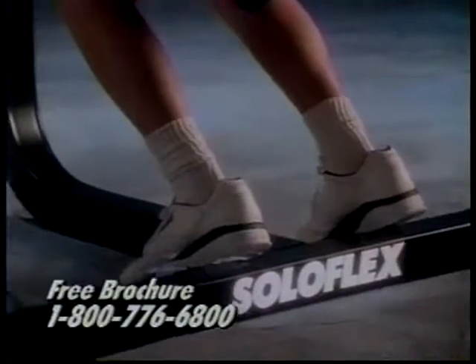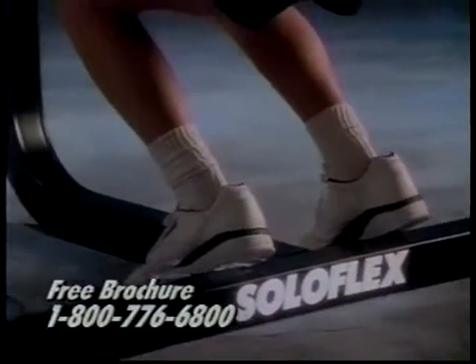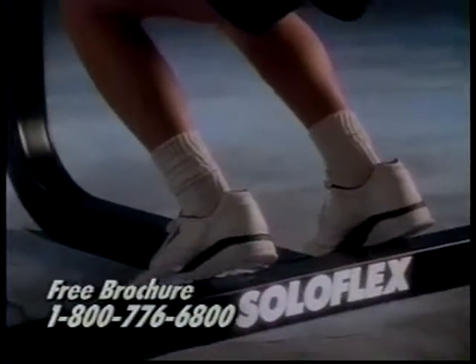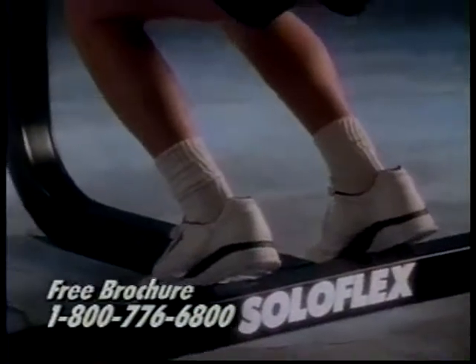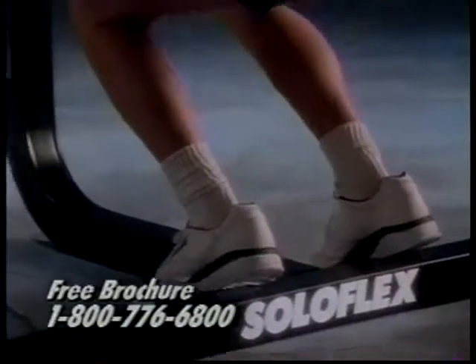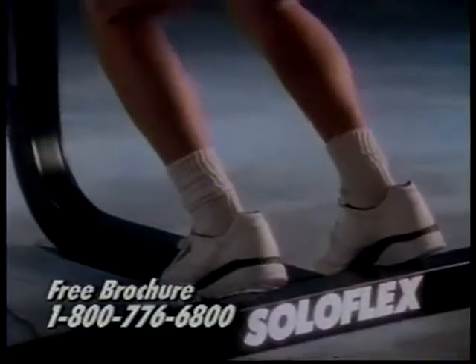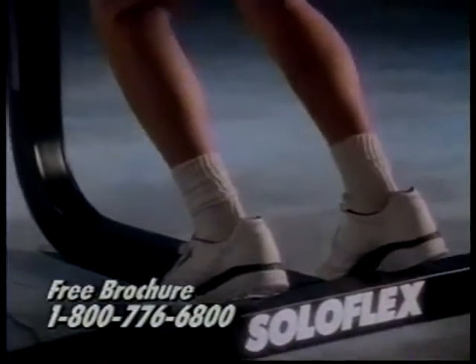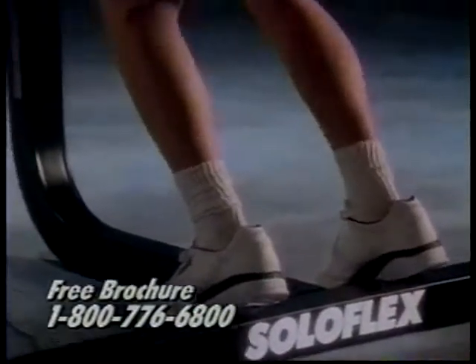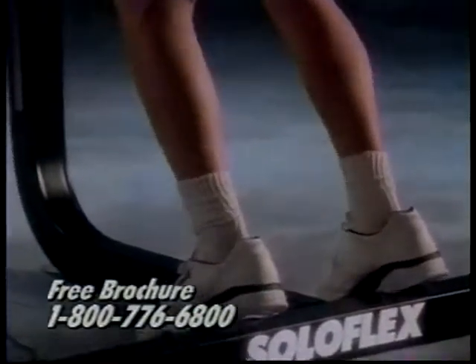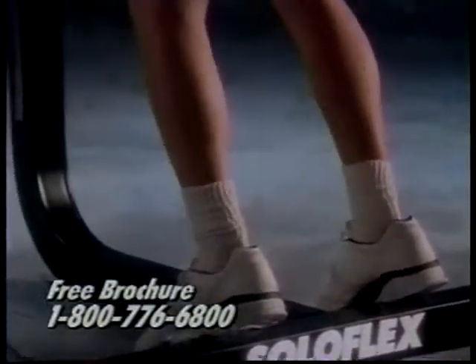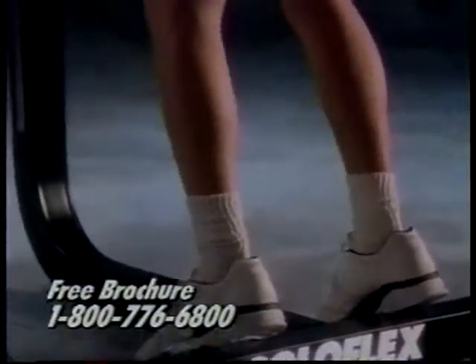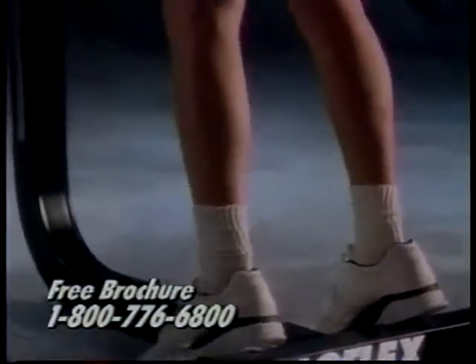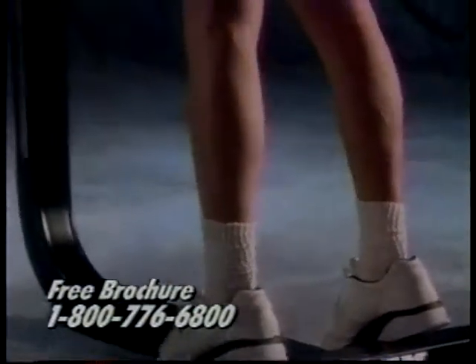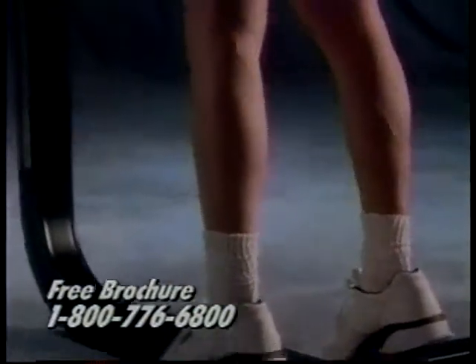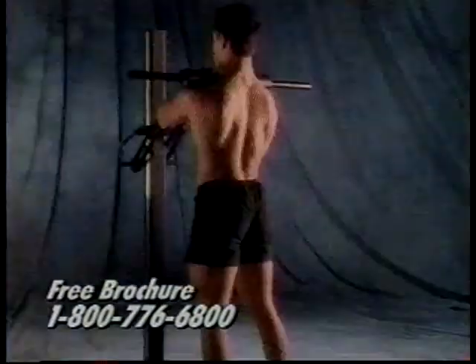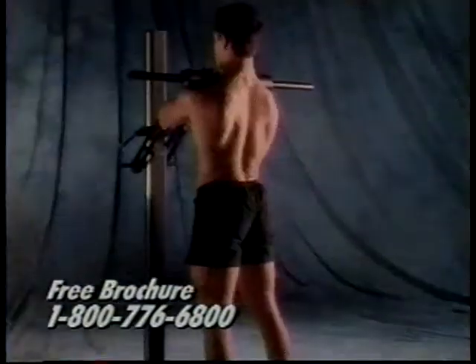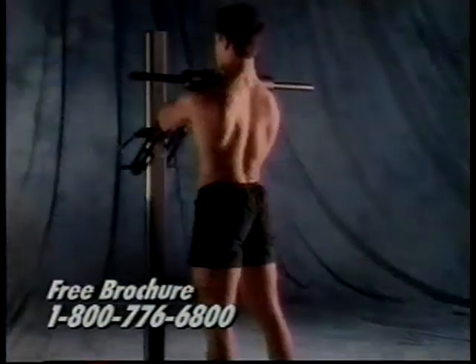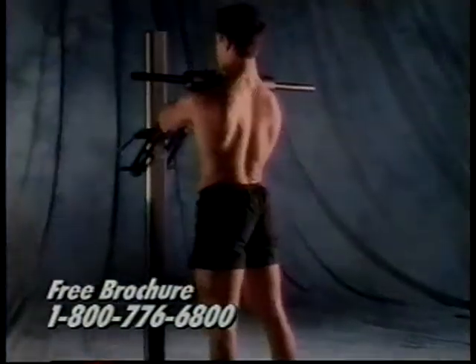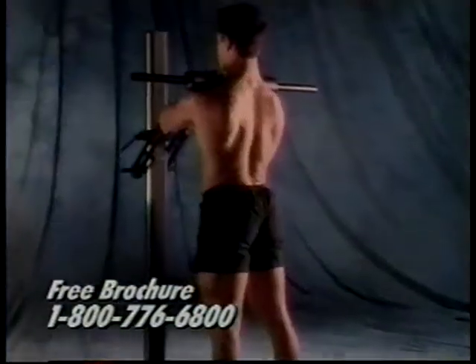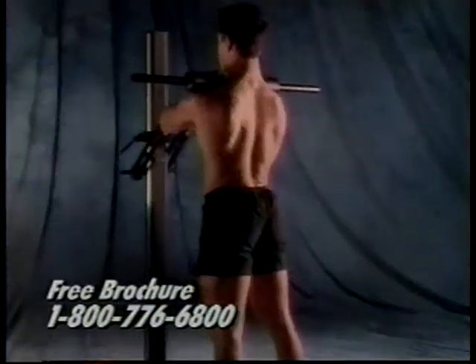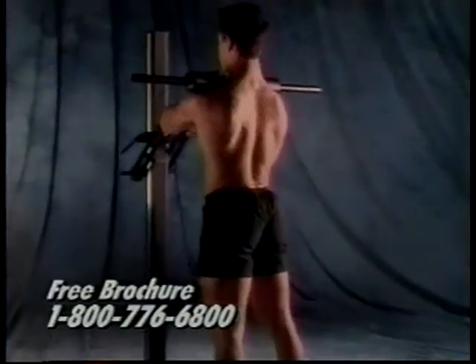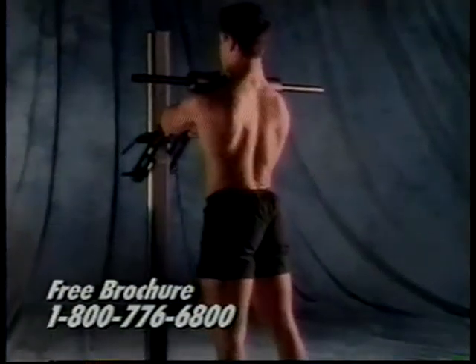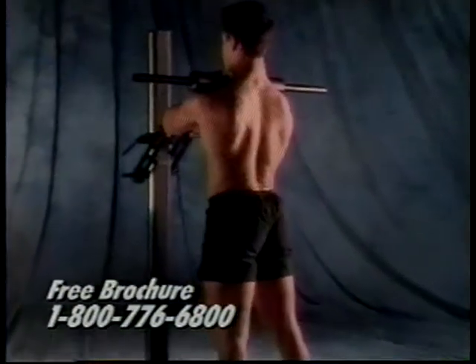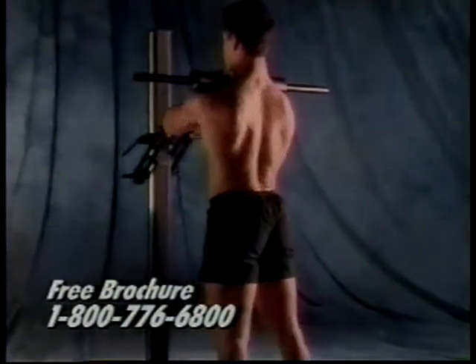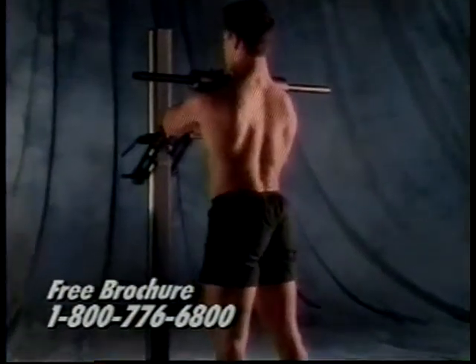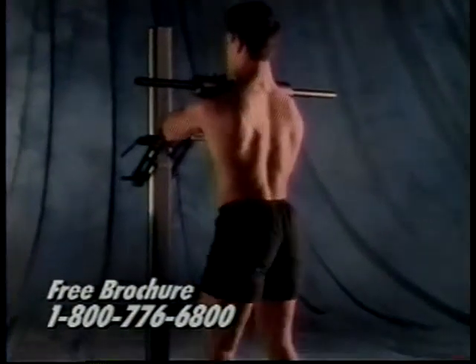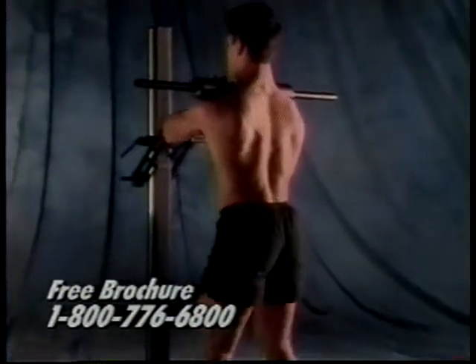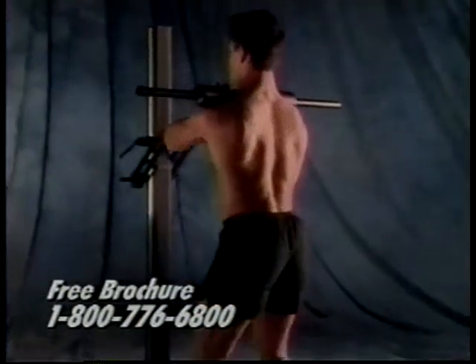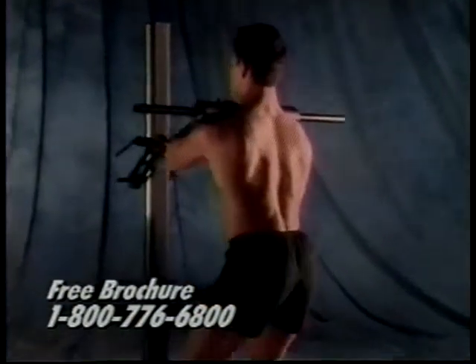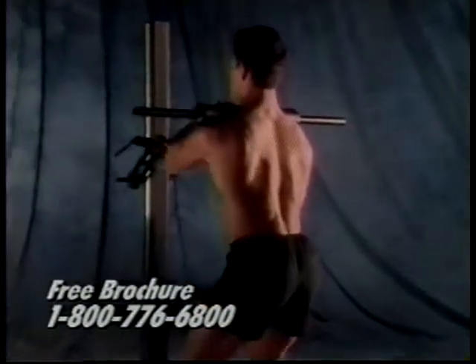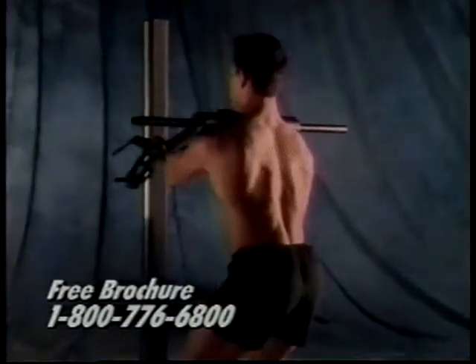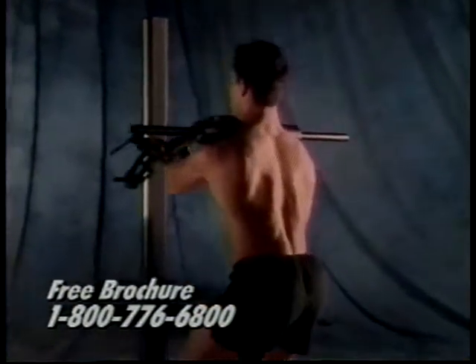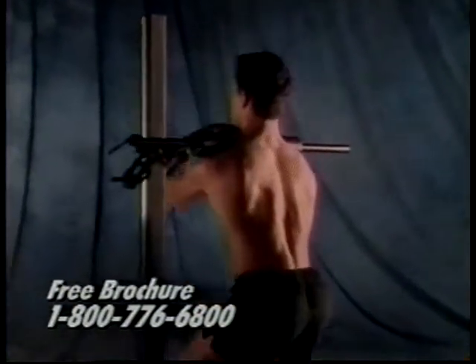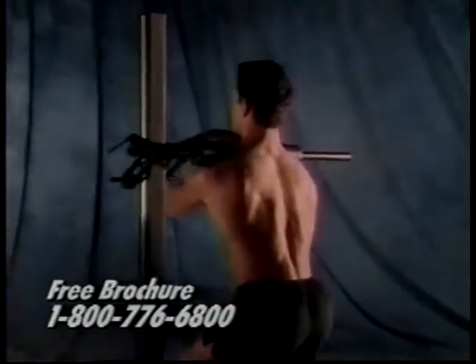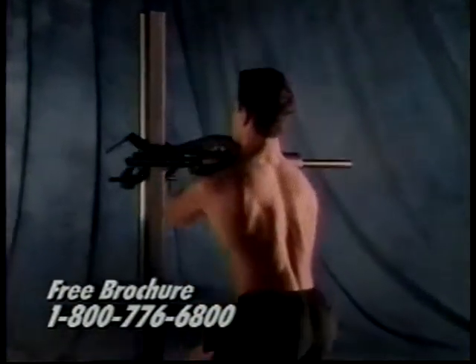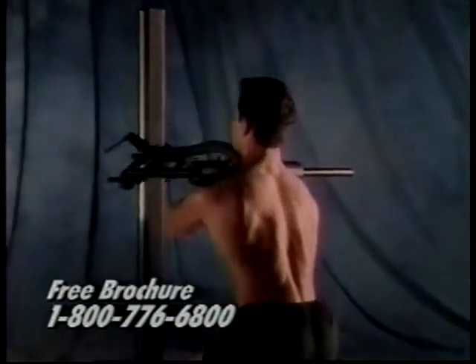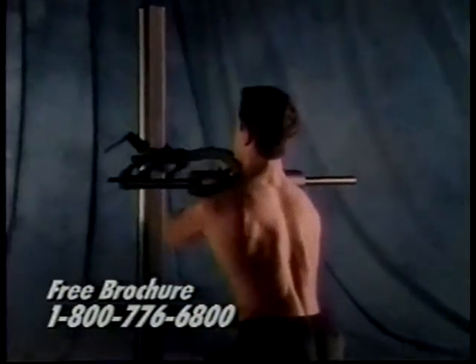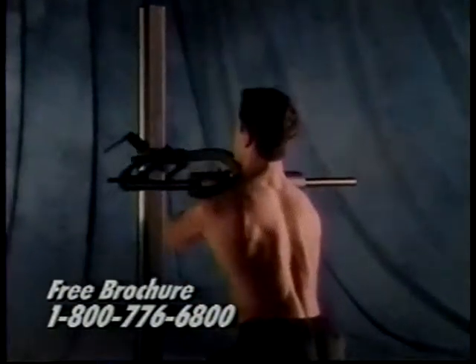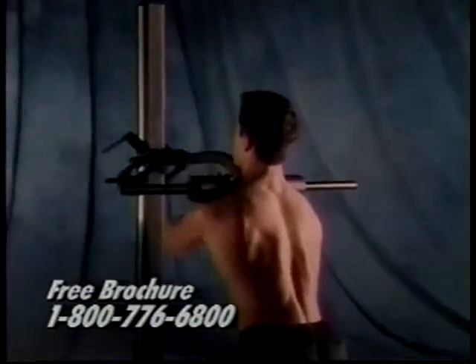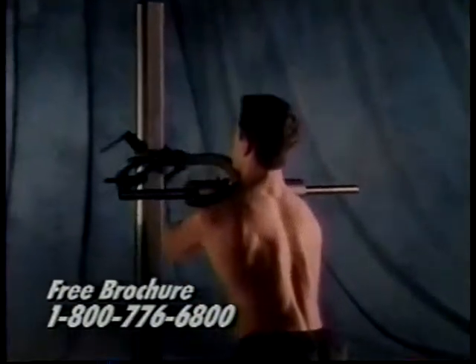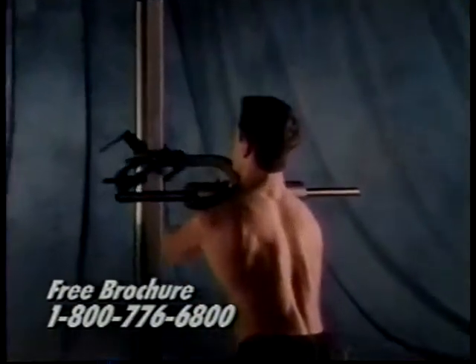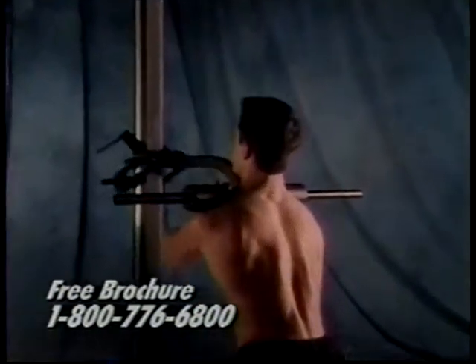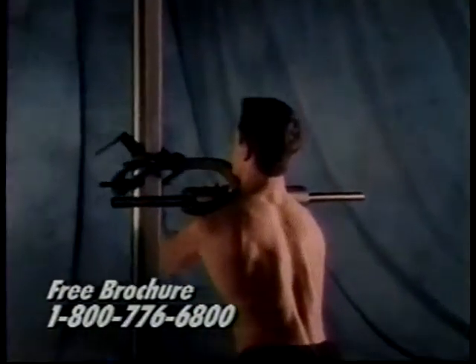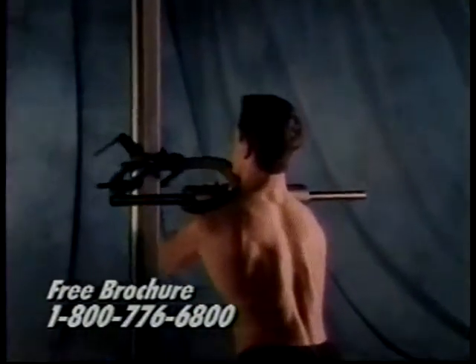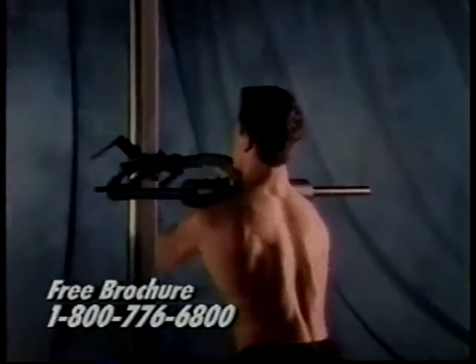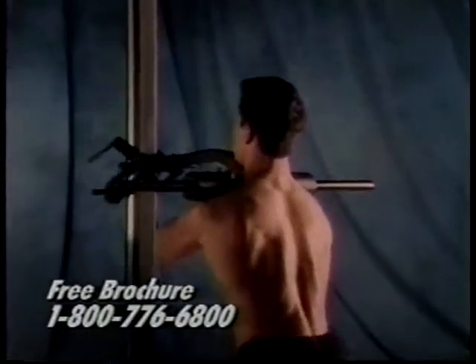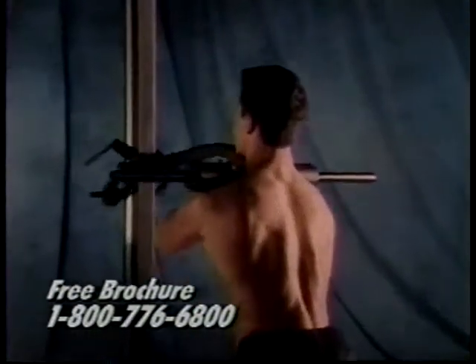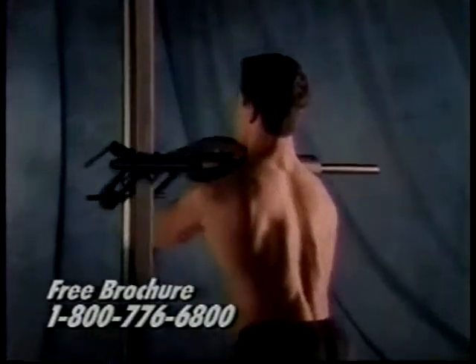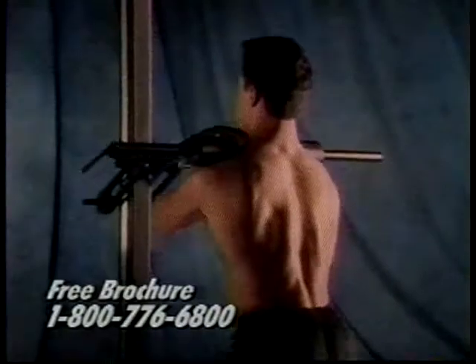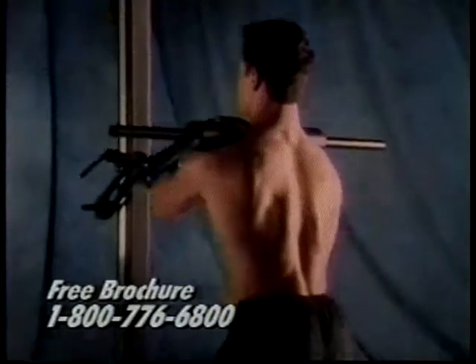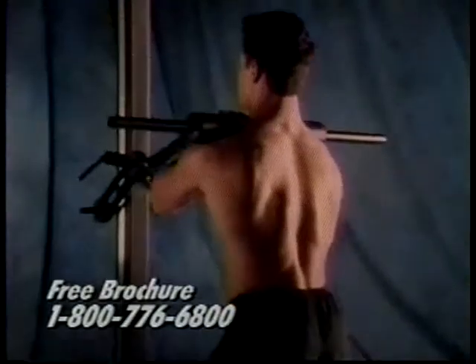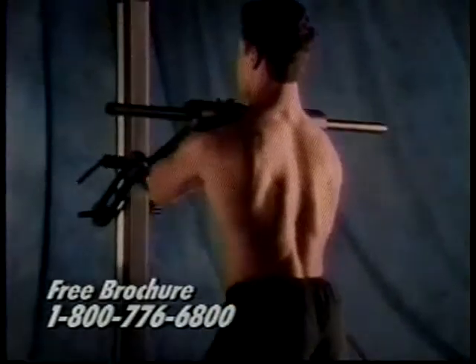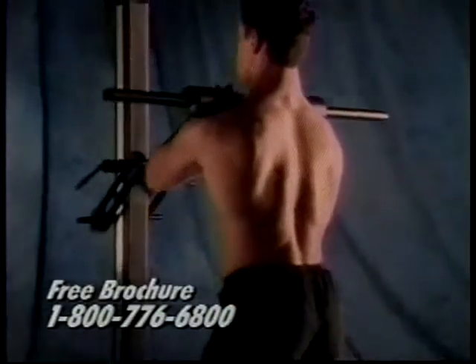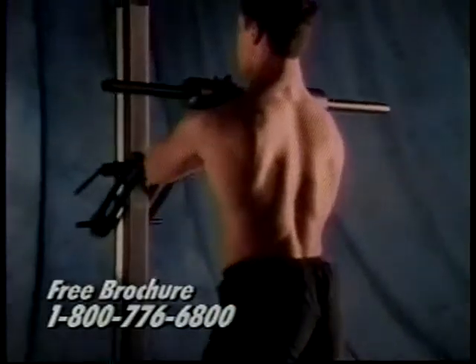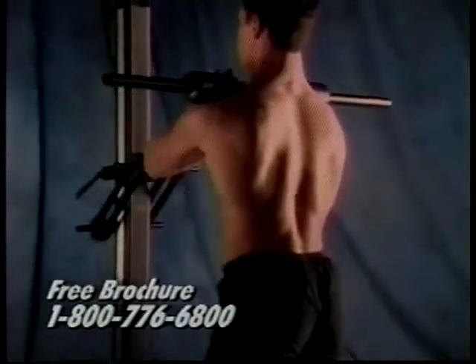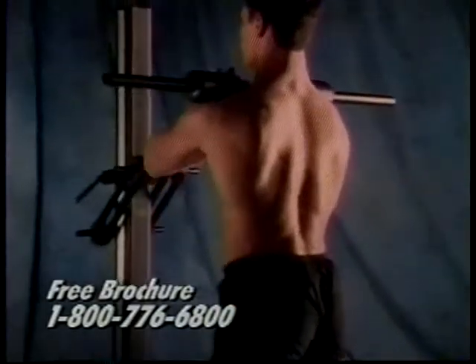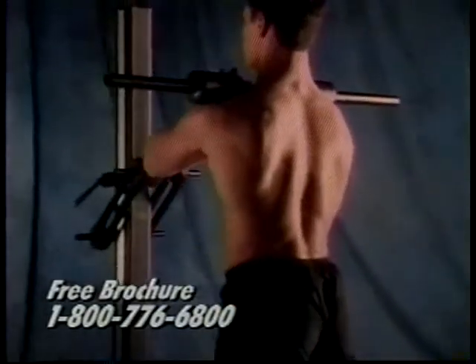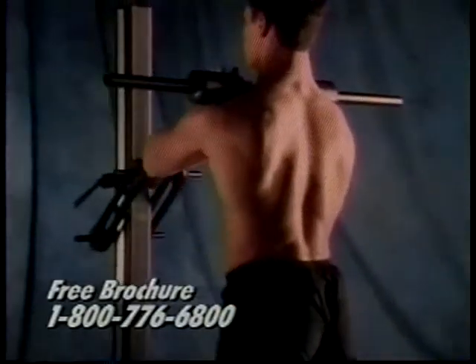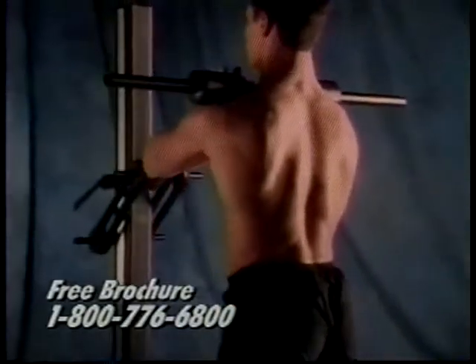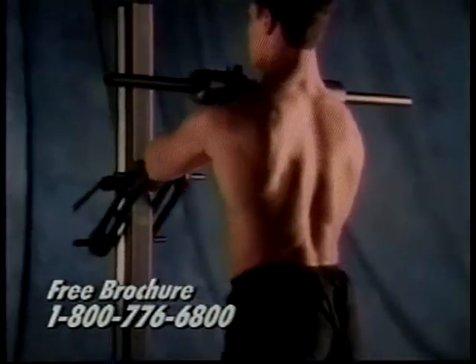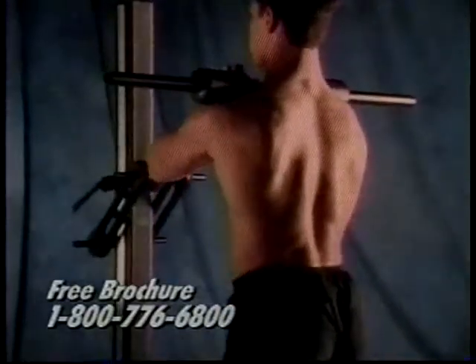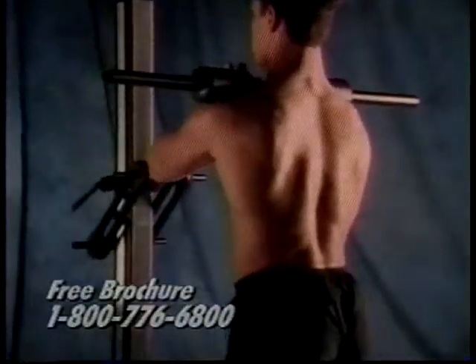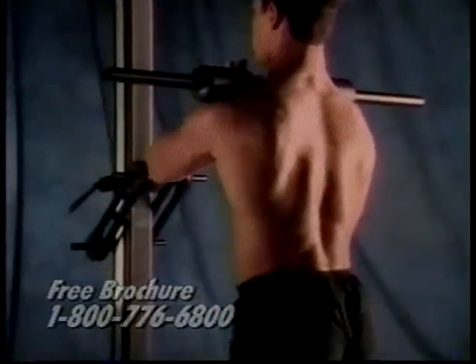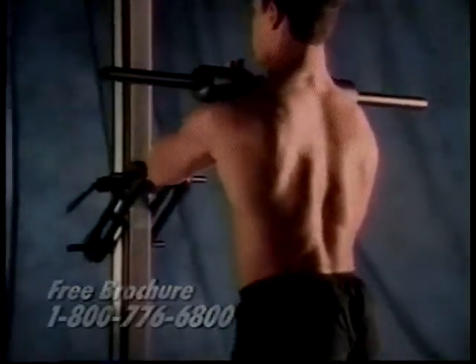That's the workout. Order your Soloflex now and start yourself on the road to better health and a better-looking body.